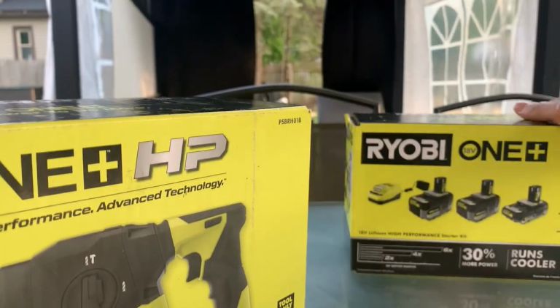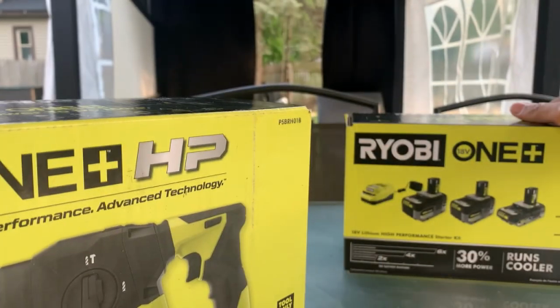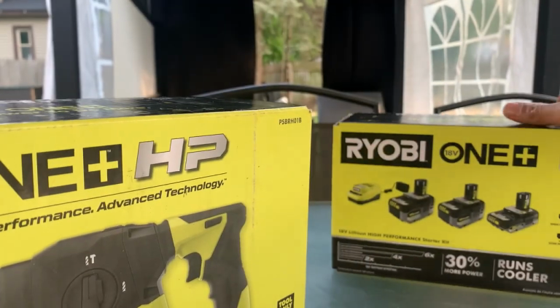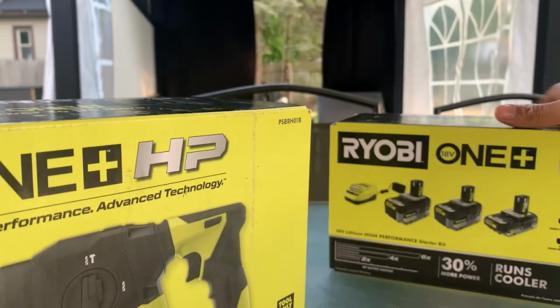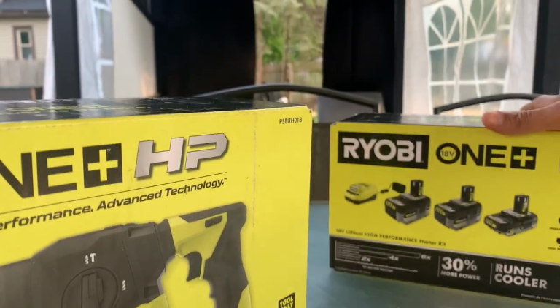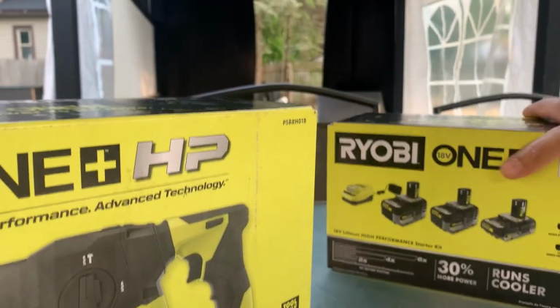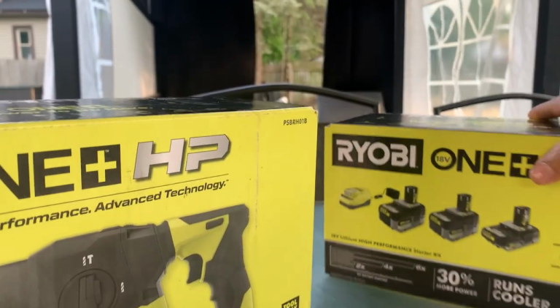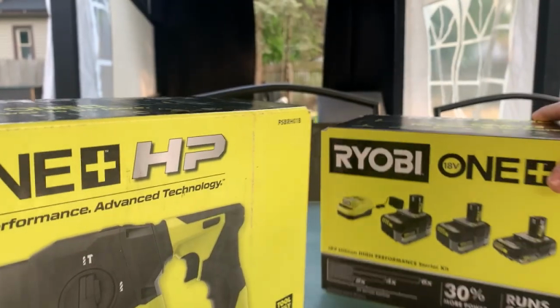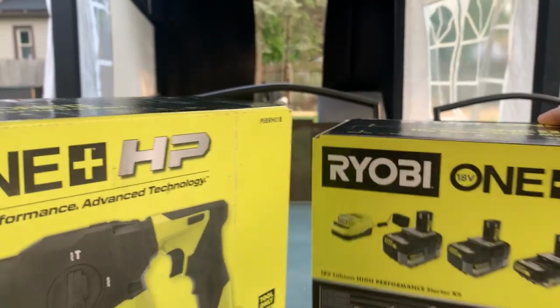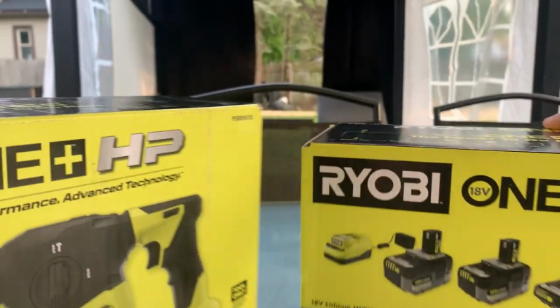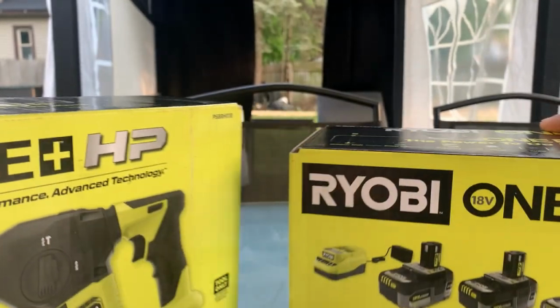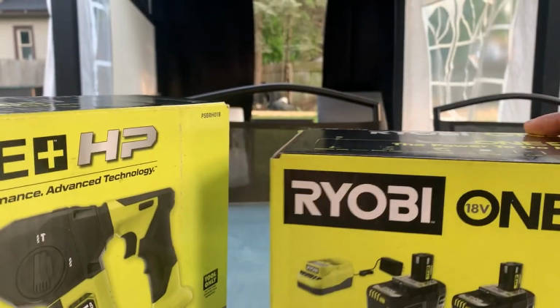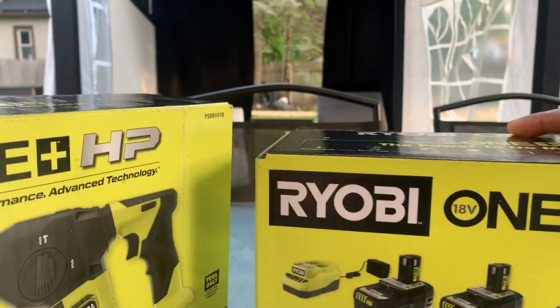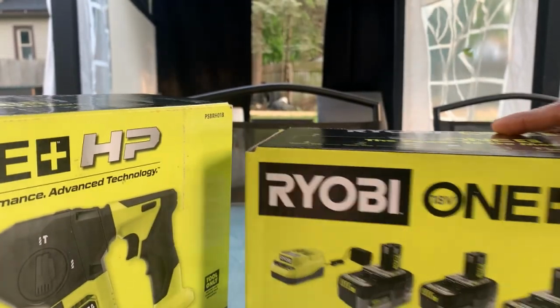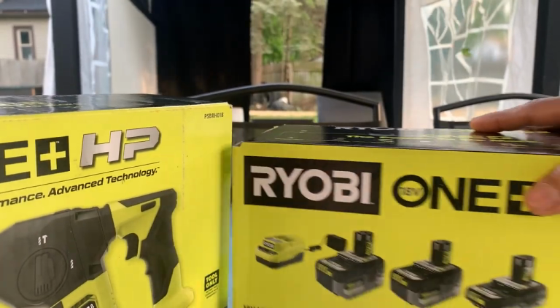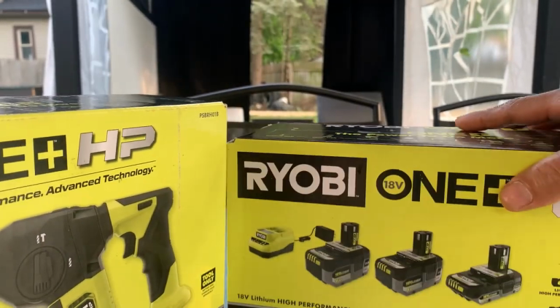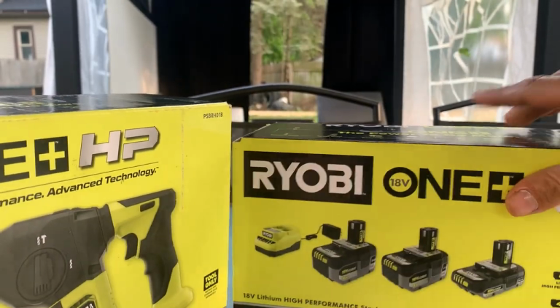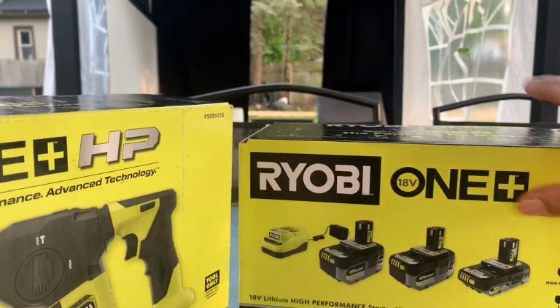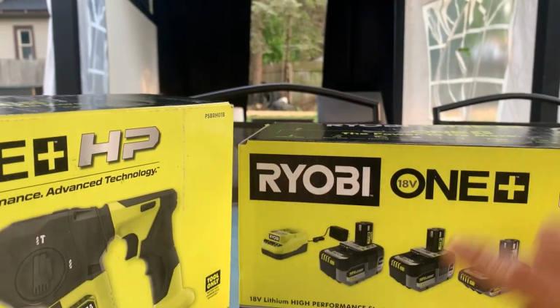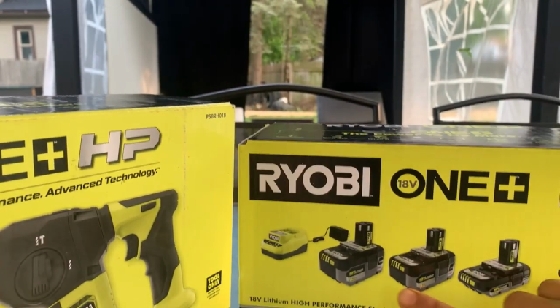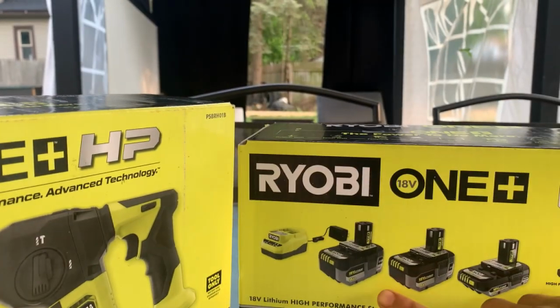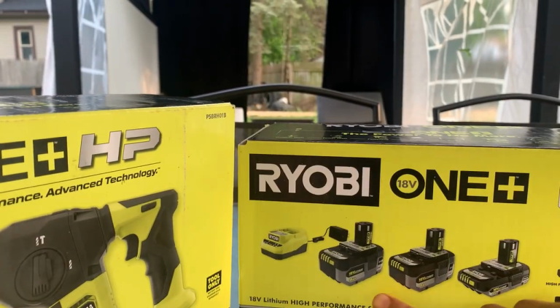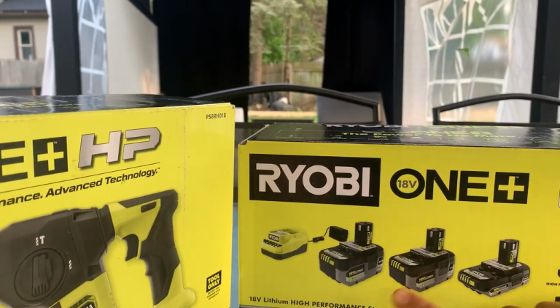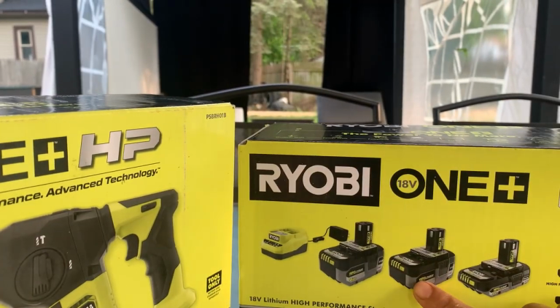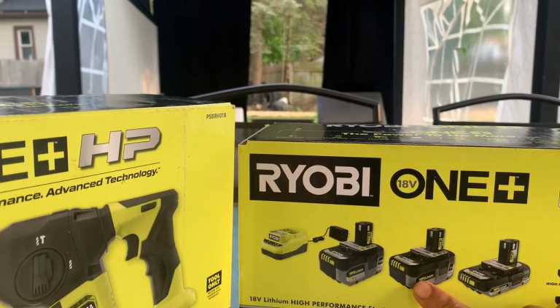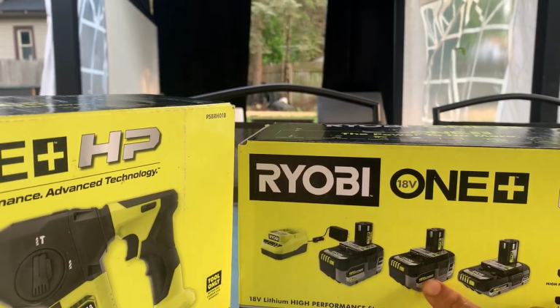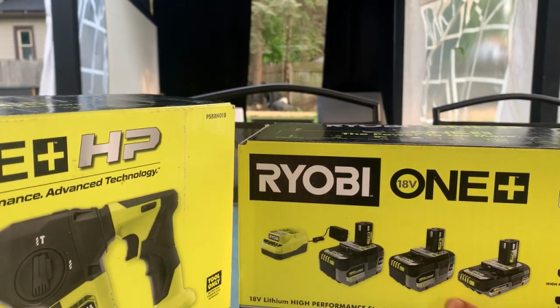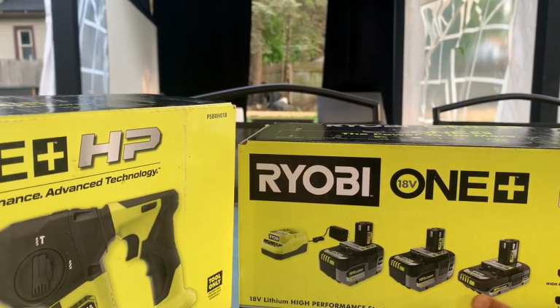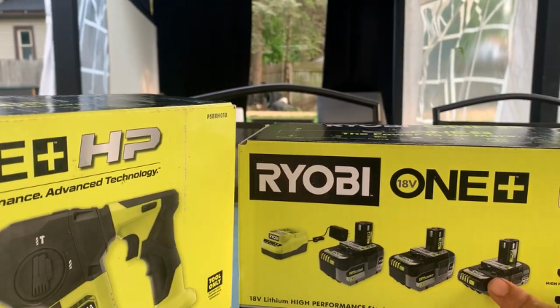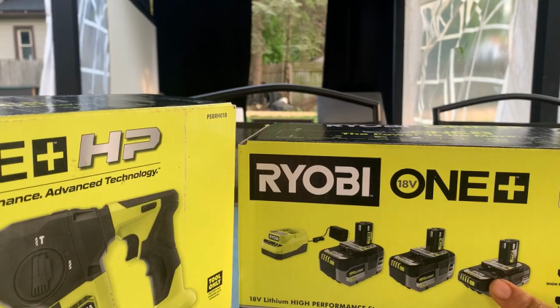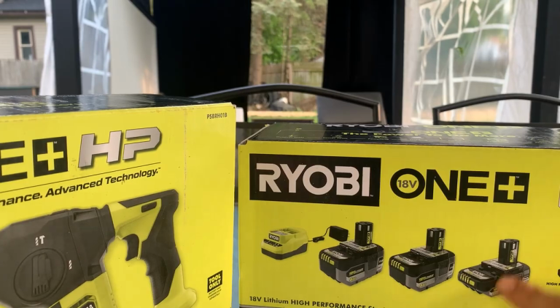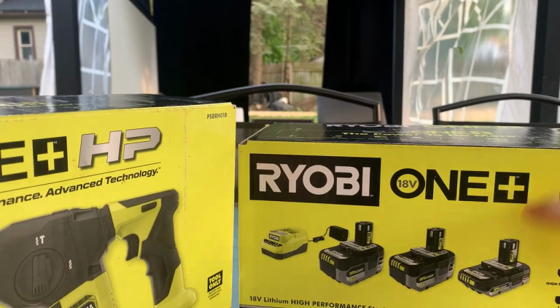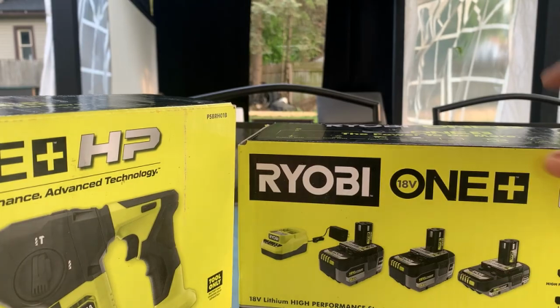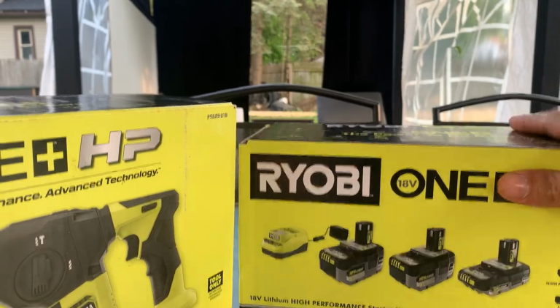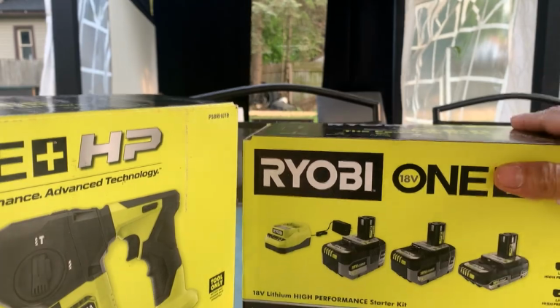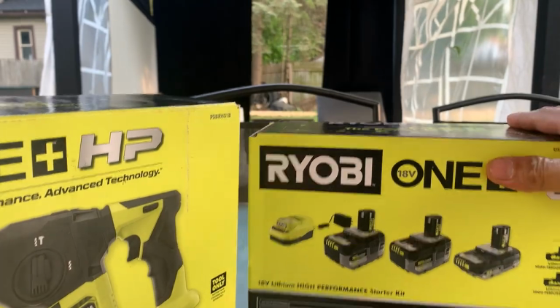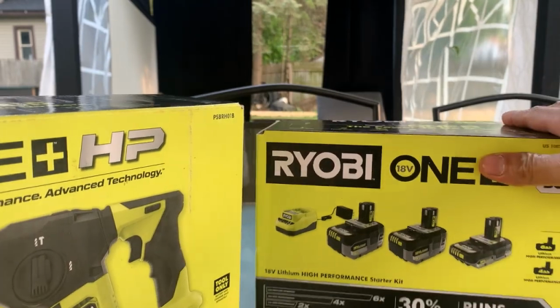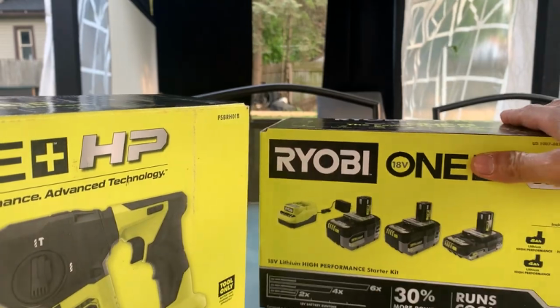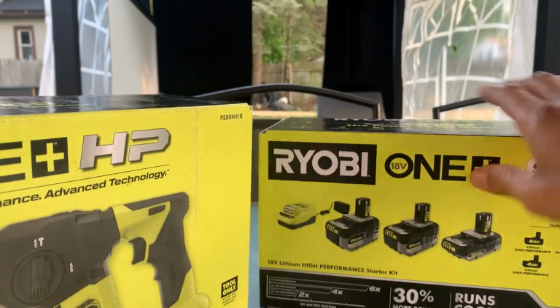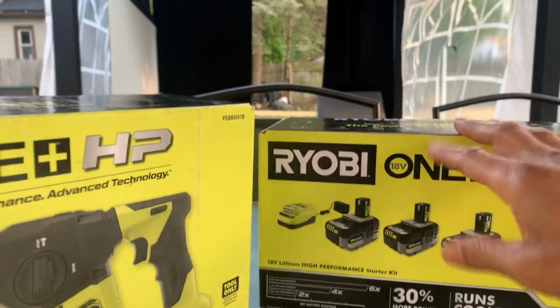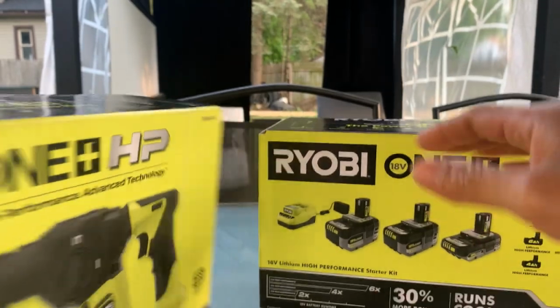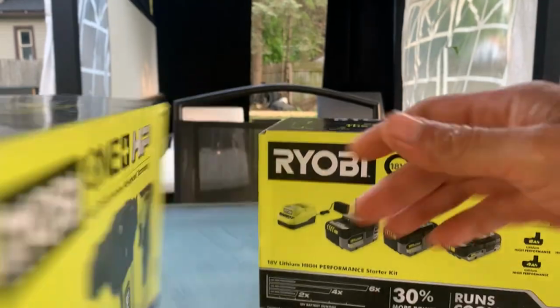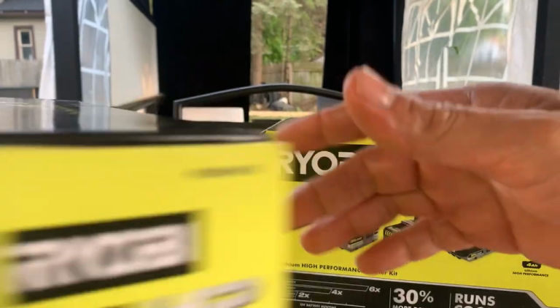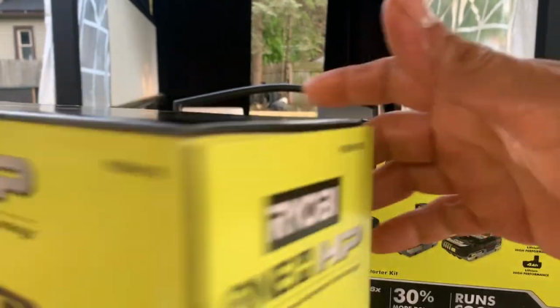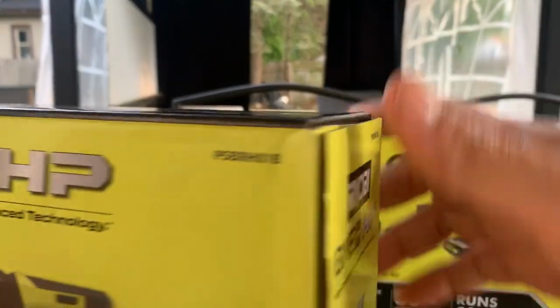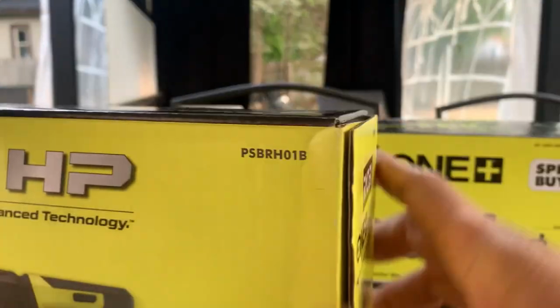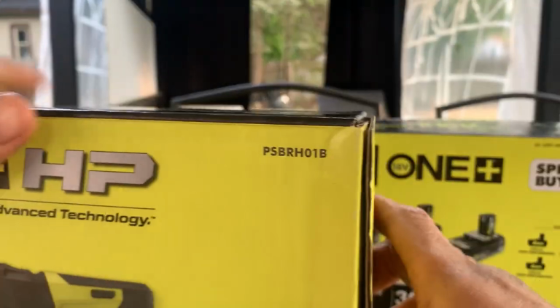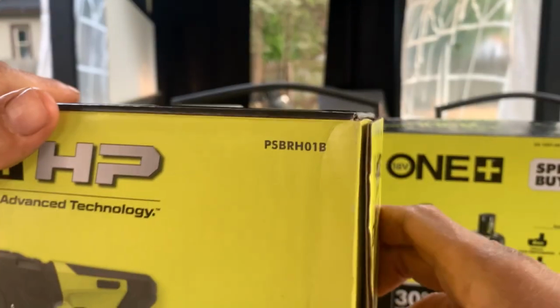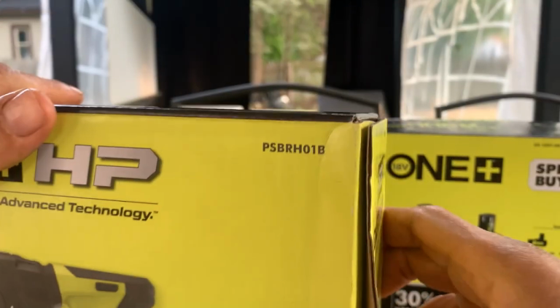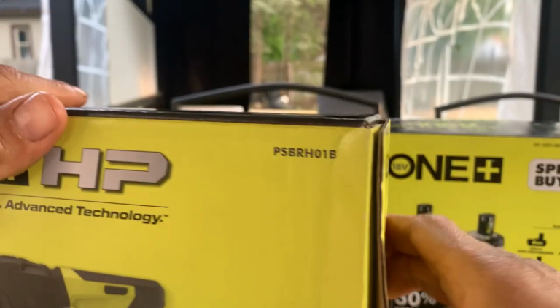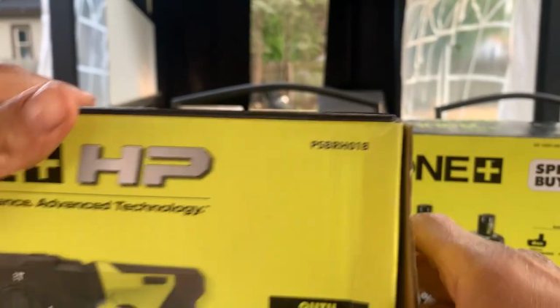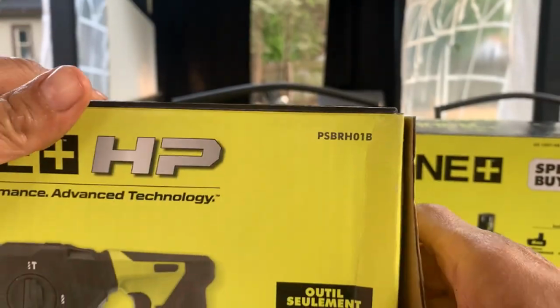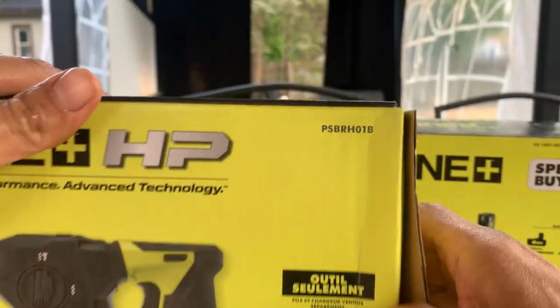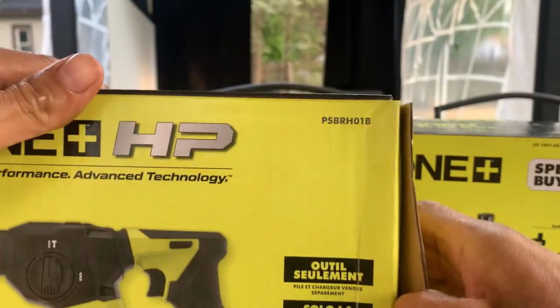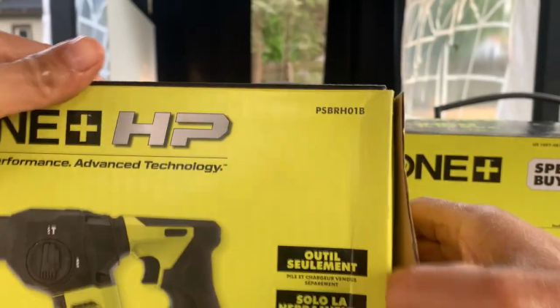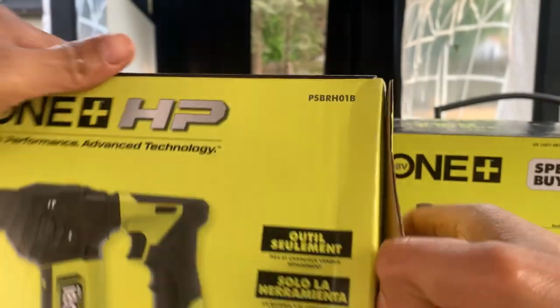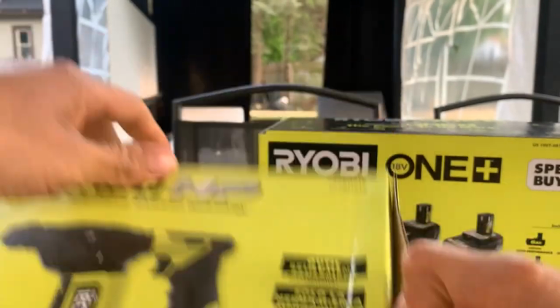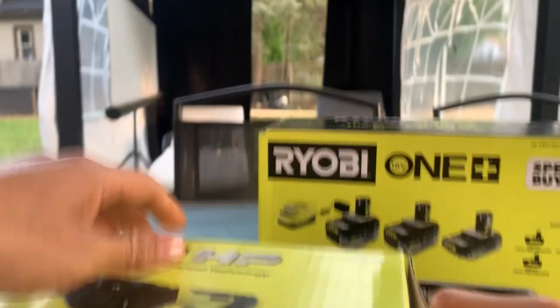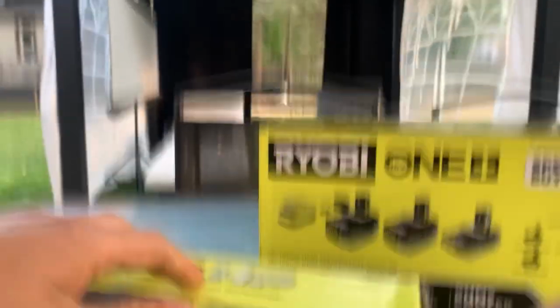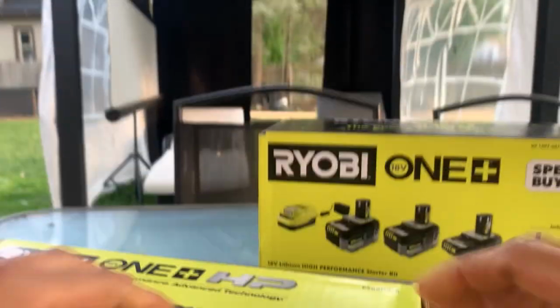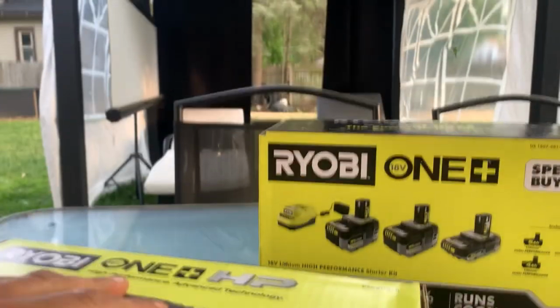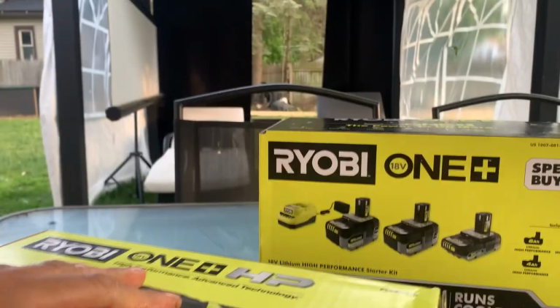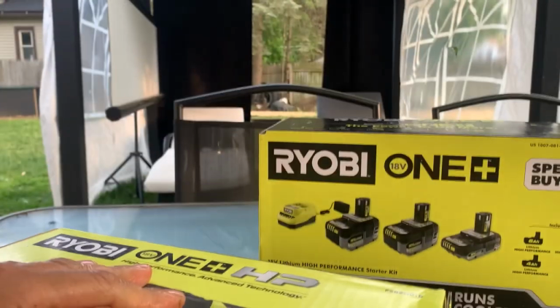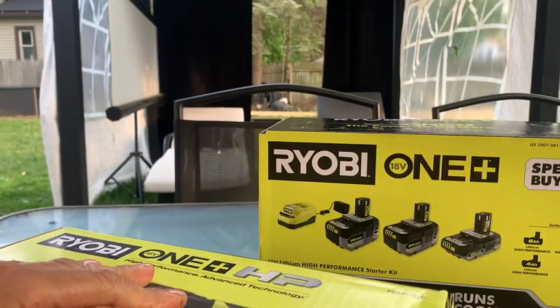And you get three batteries: six amp, four amp, and two amp. You probably already know that. Let's open this up.